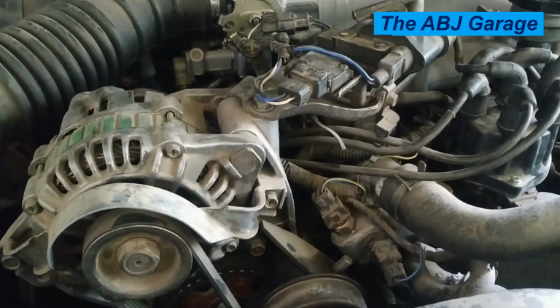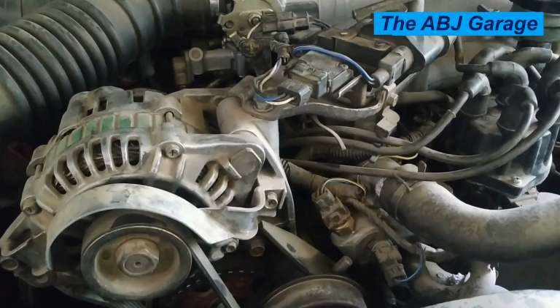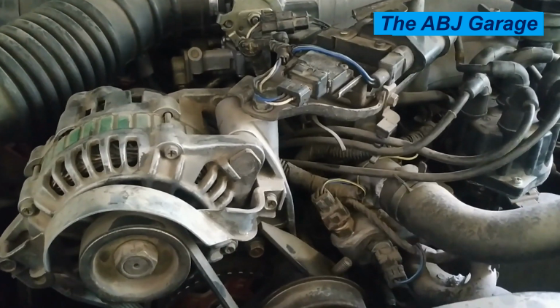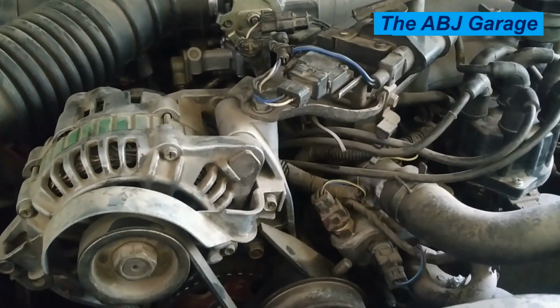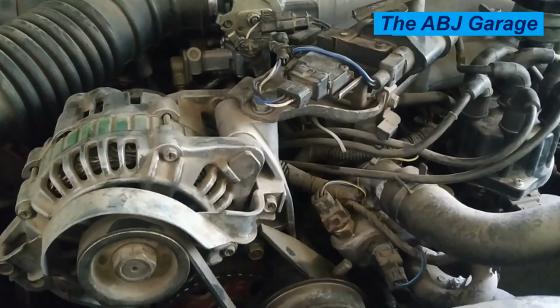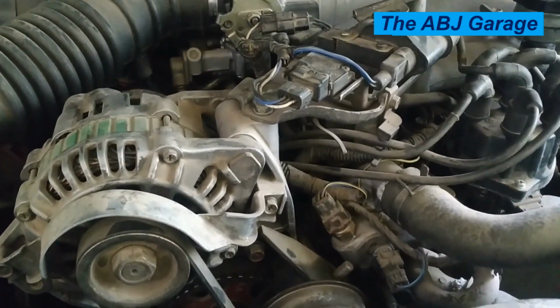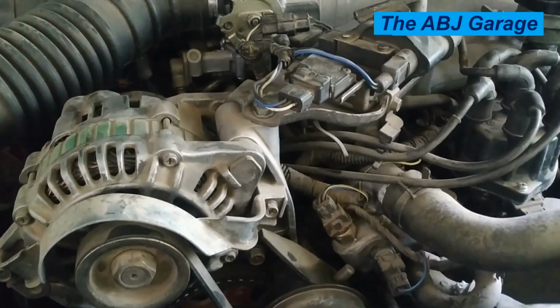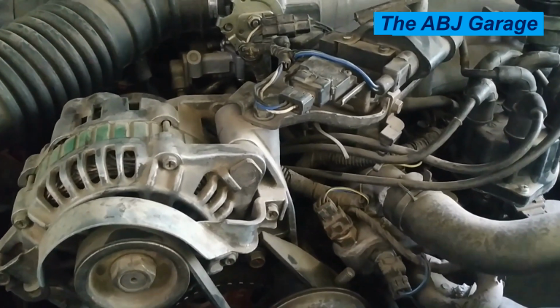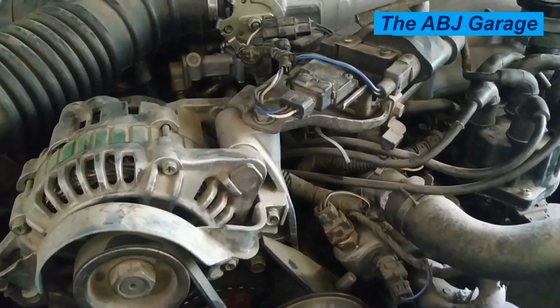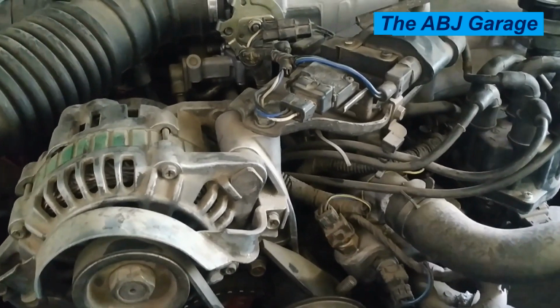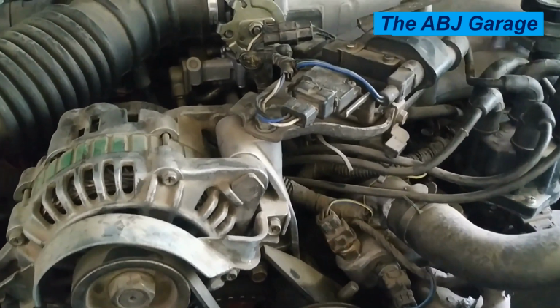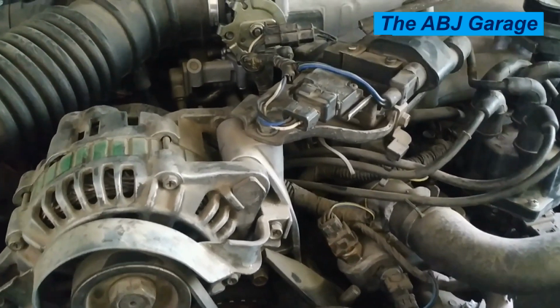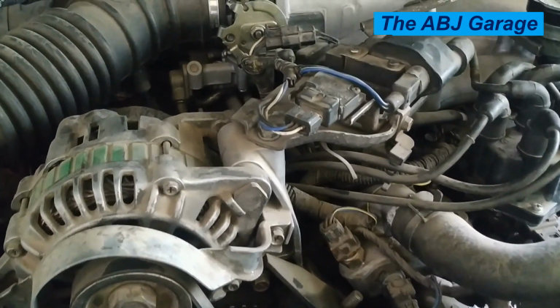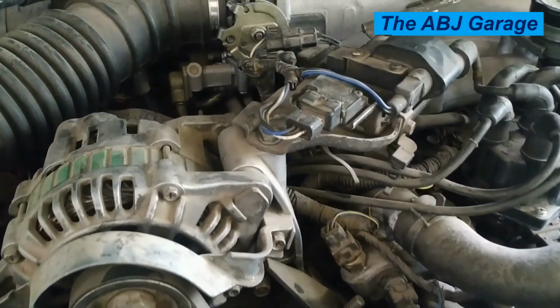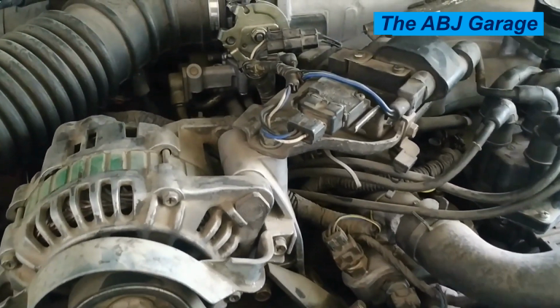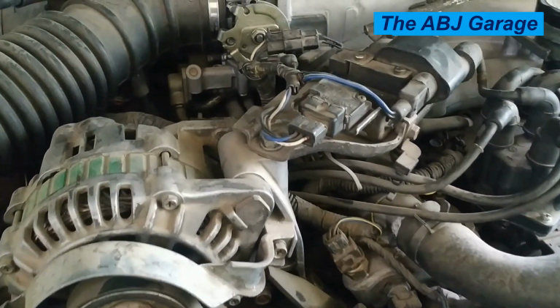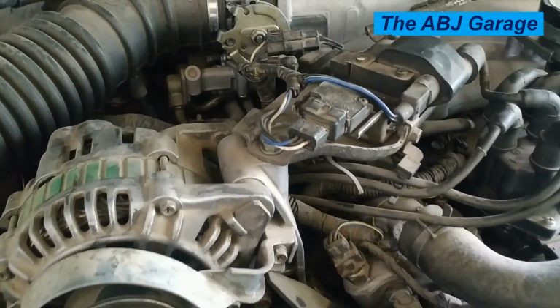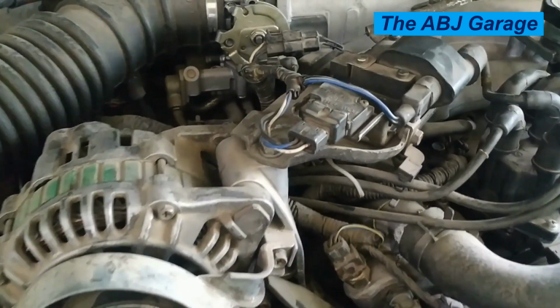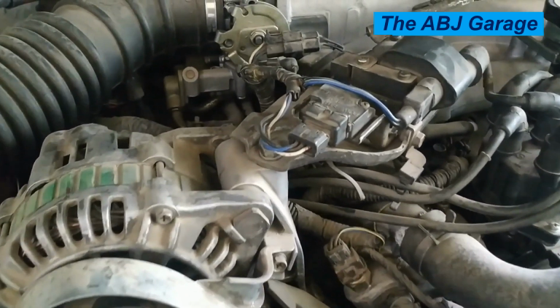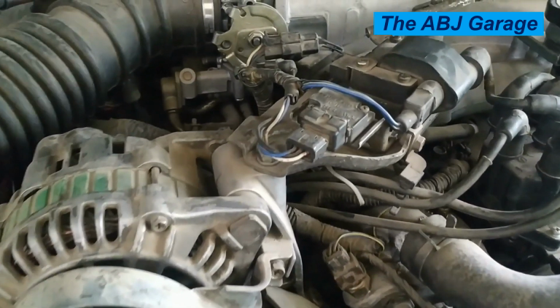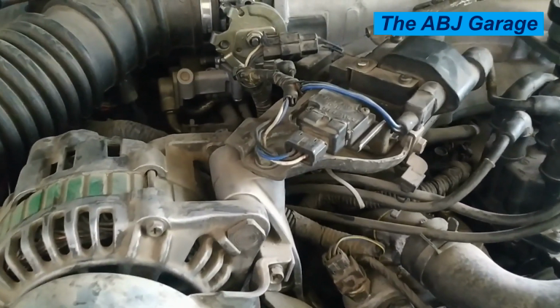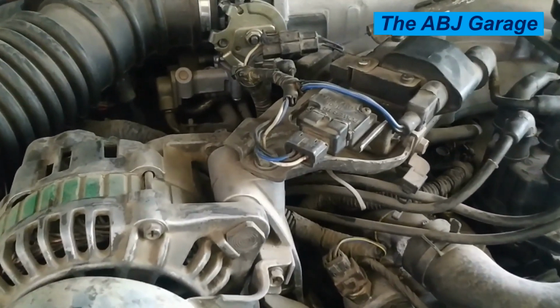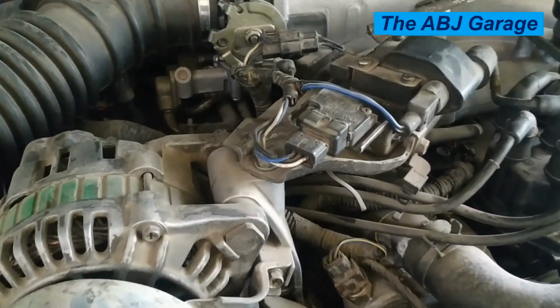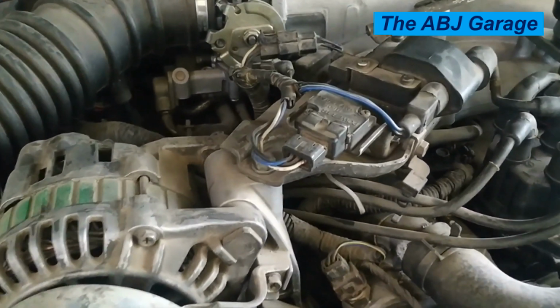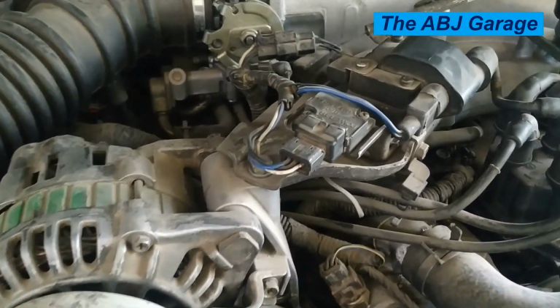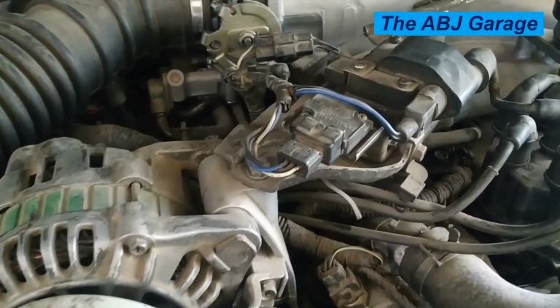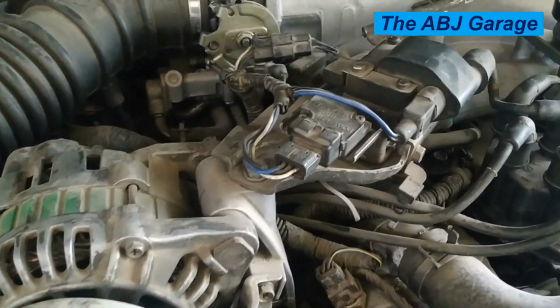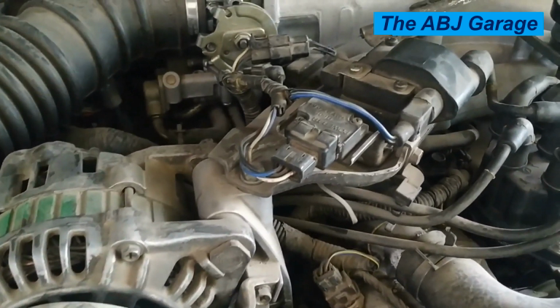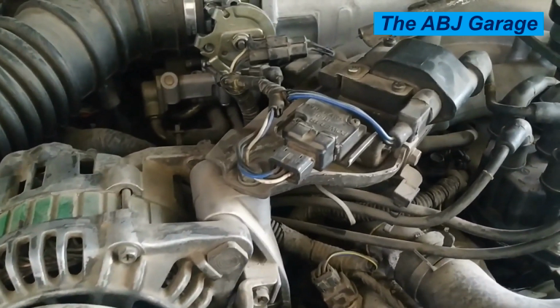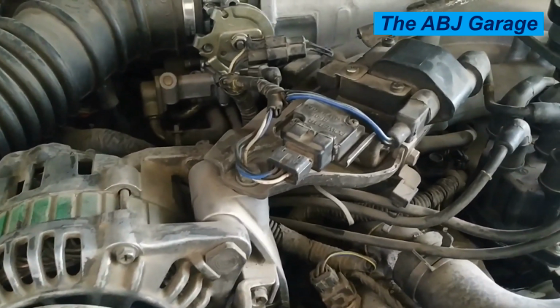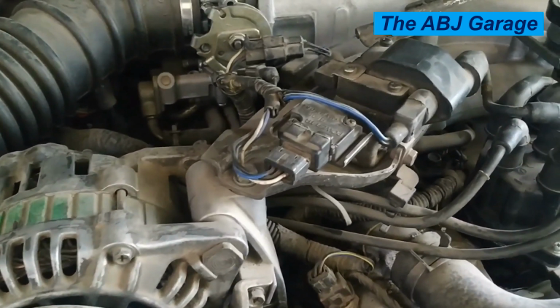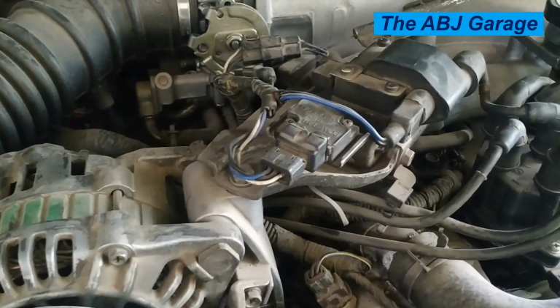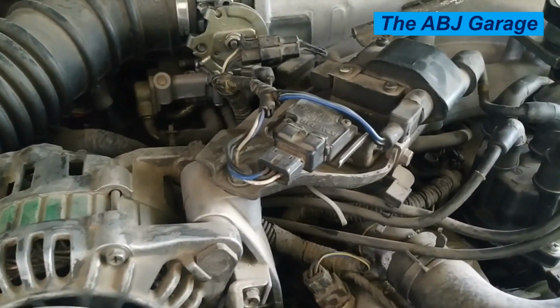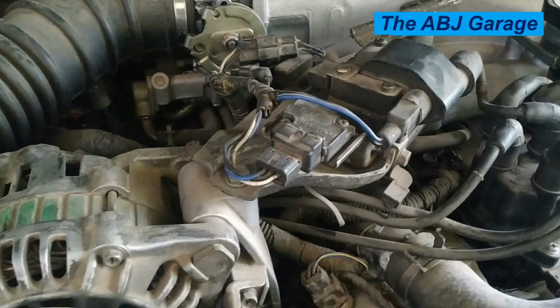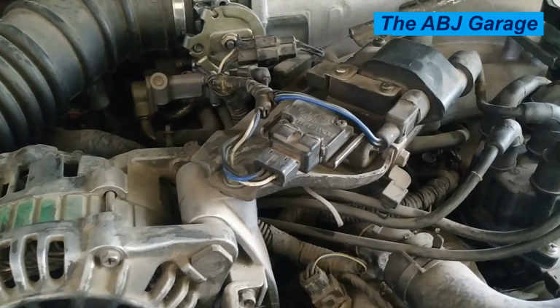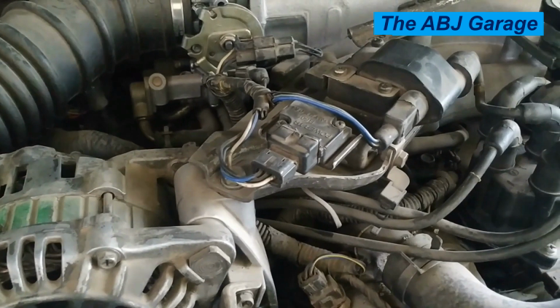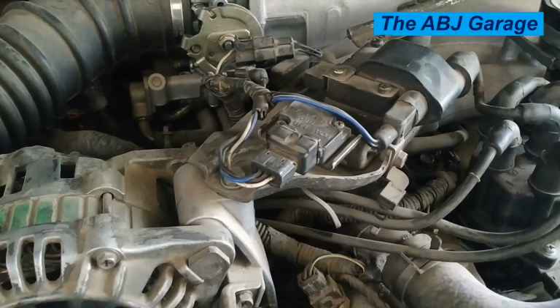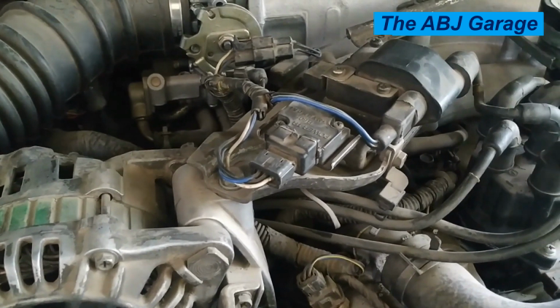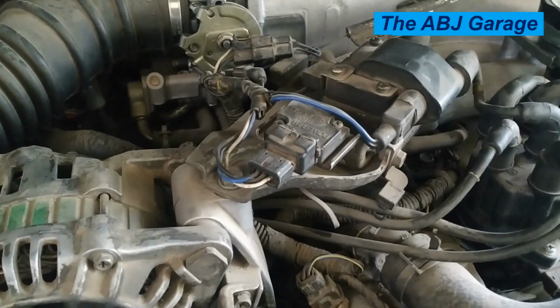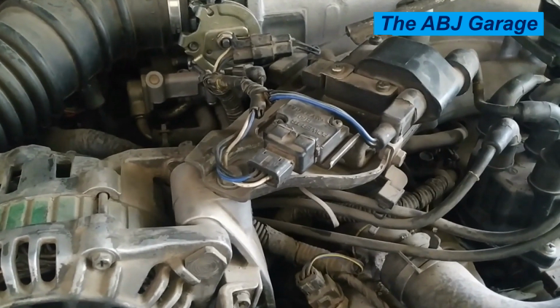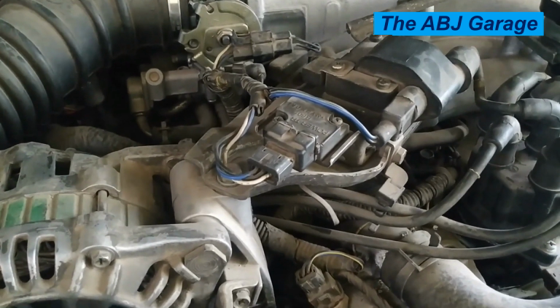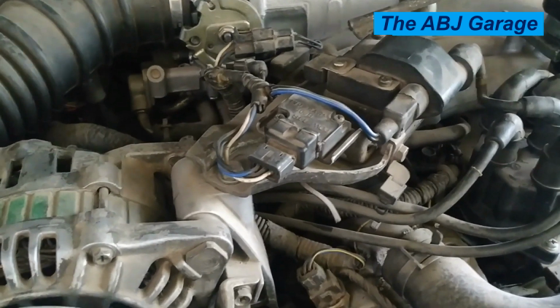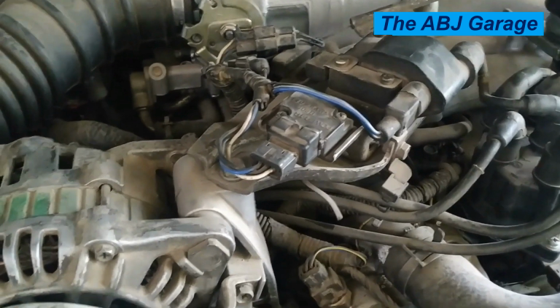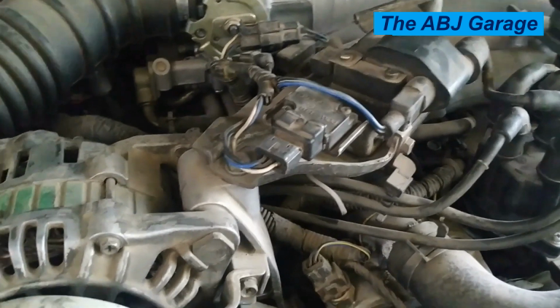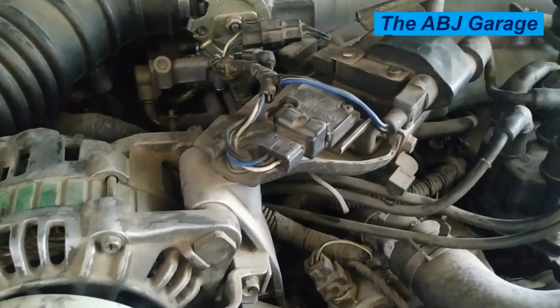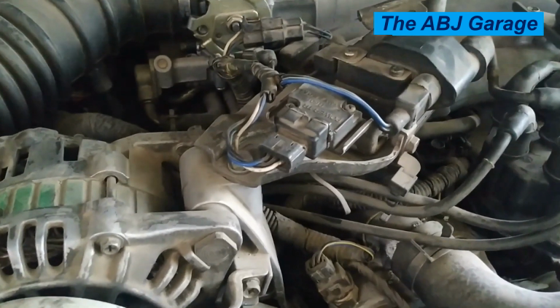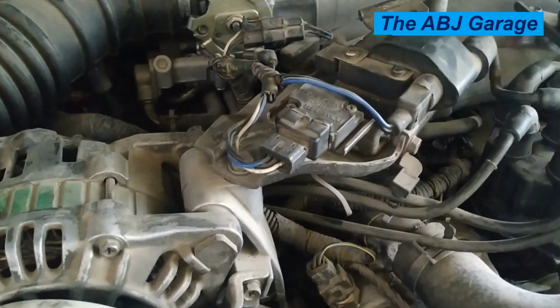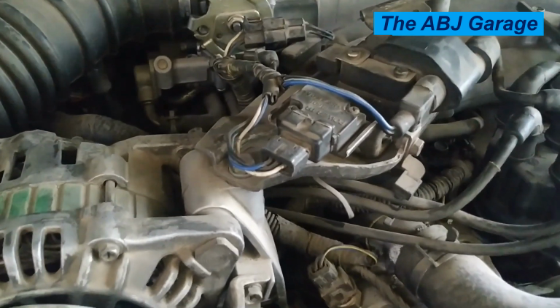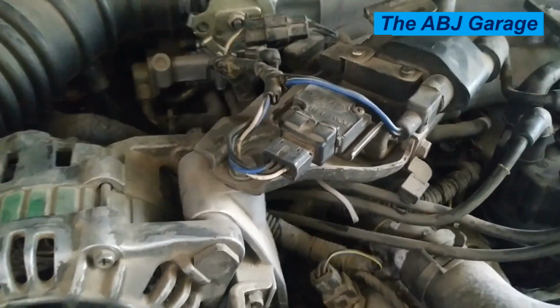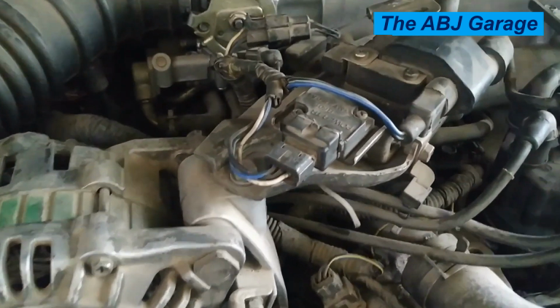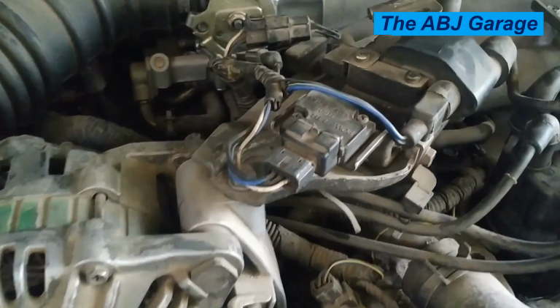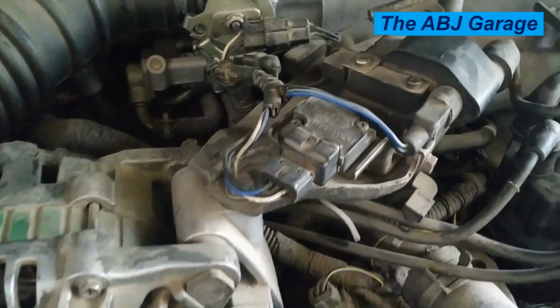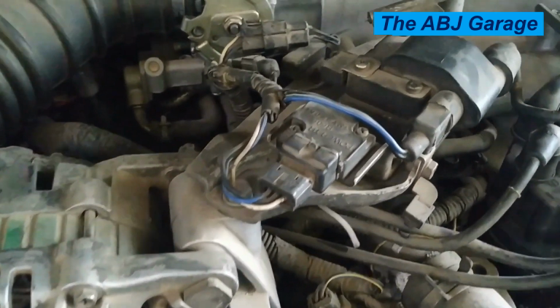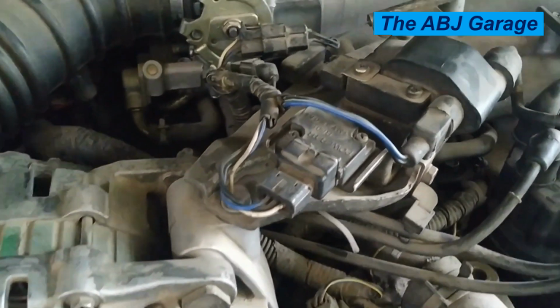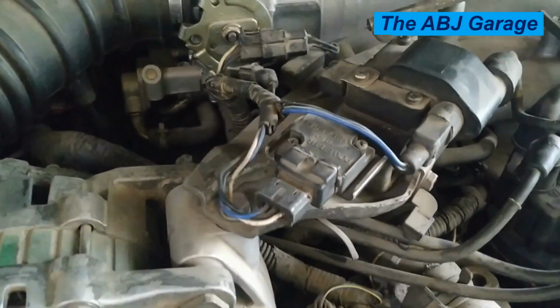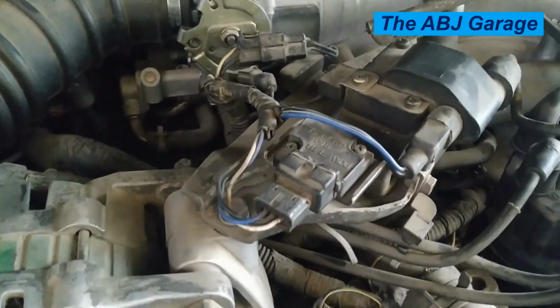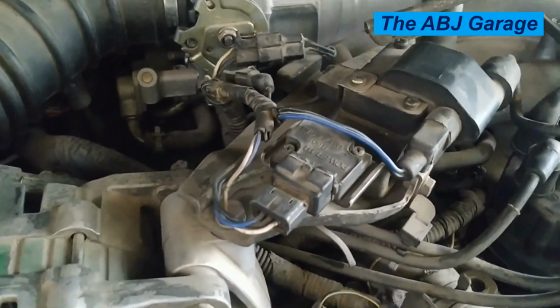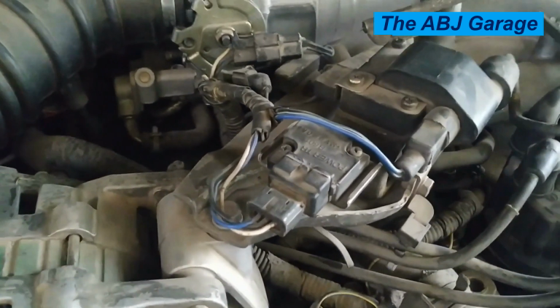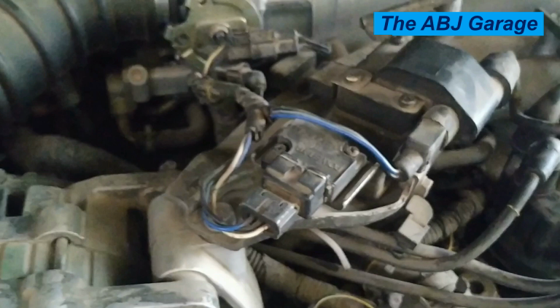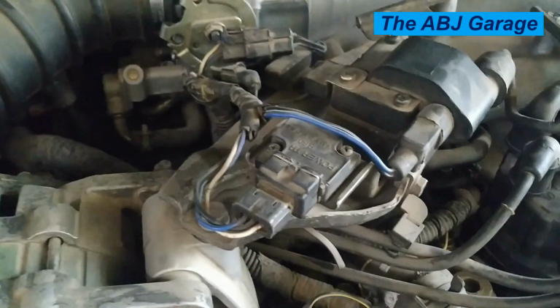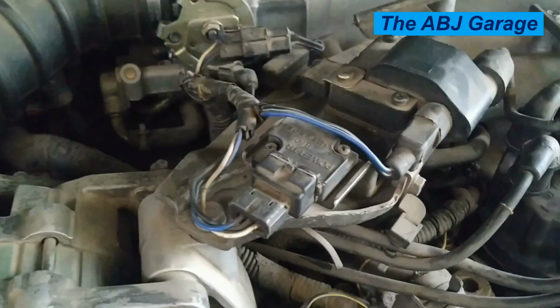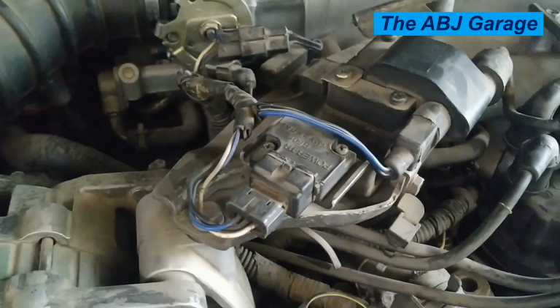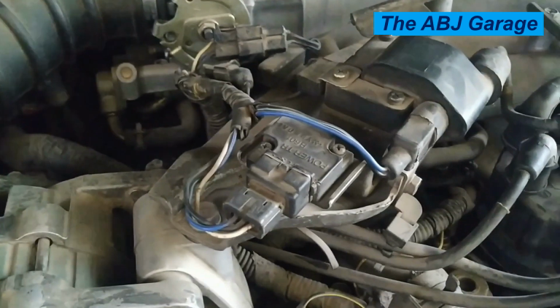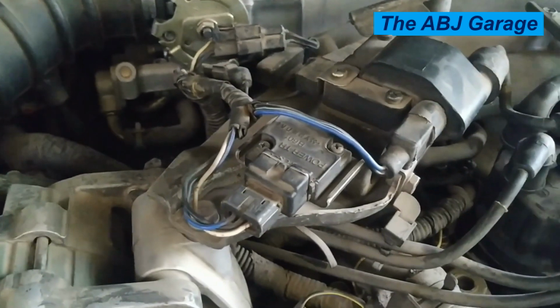Hello, hello, dear viewers, a very warm welcome to our channel. It's very good to have you here. In this video, we're going to have a look at top signs of bad ignition coil.